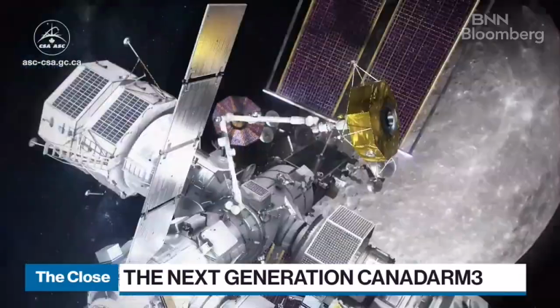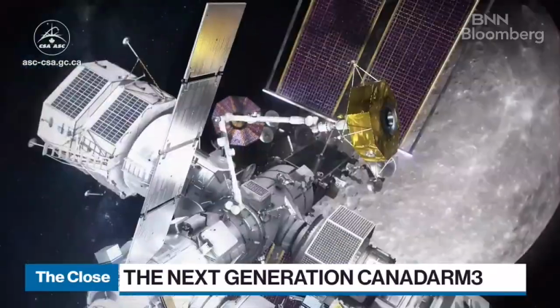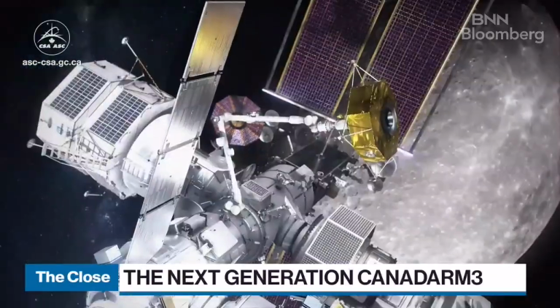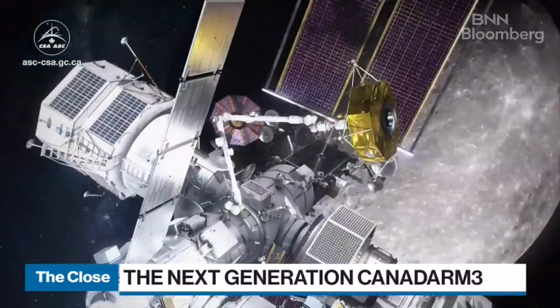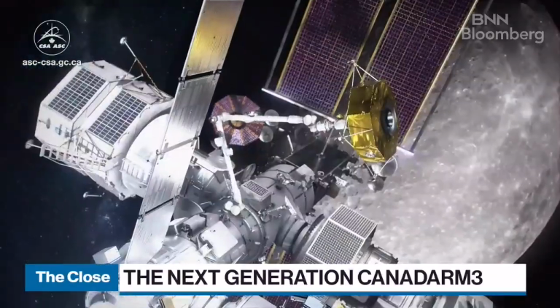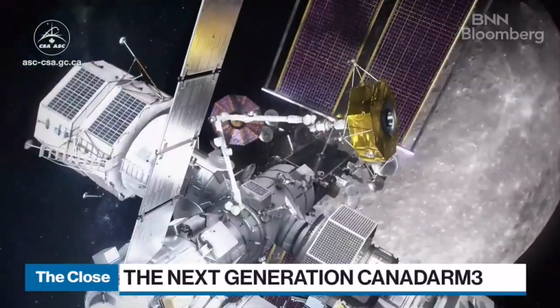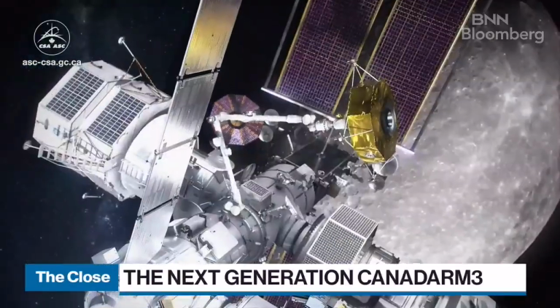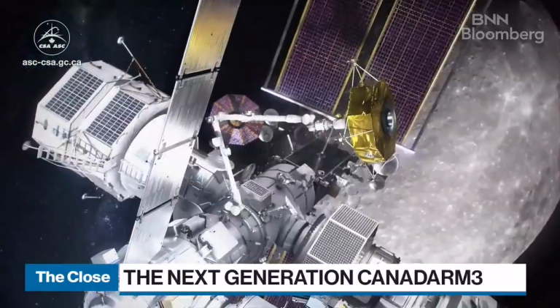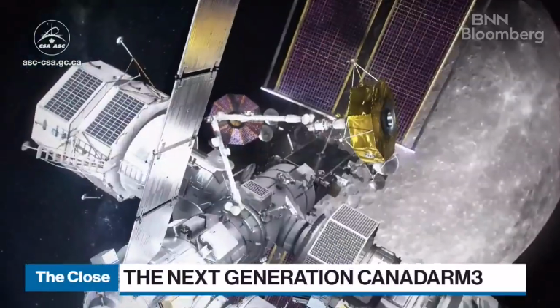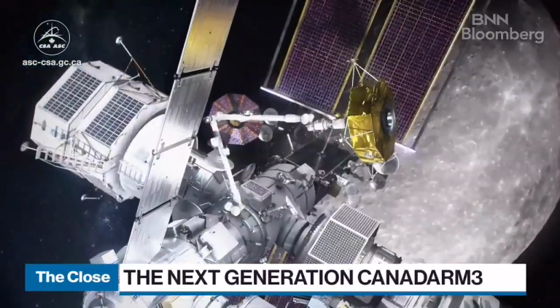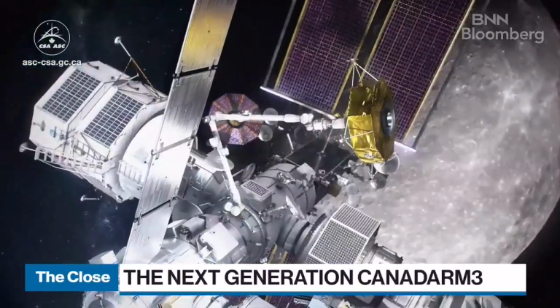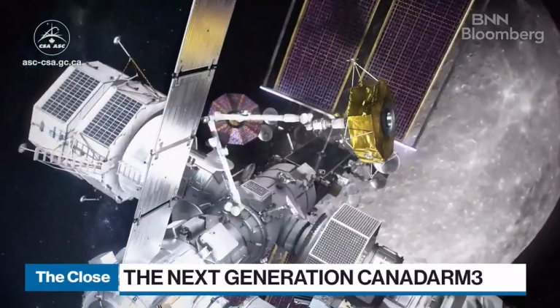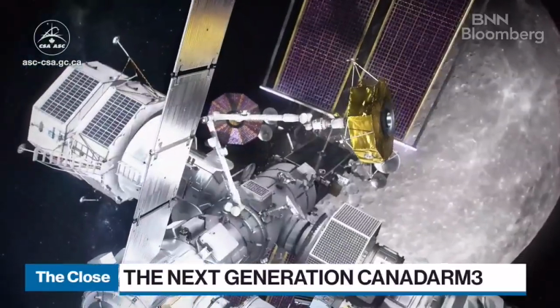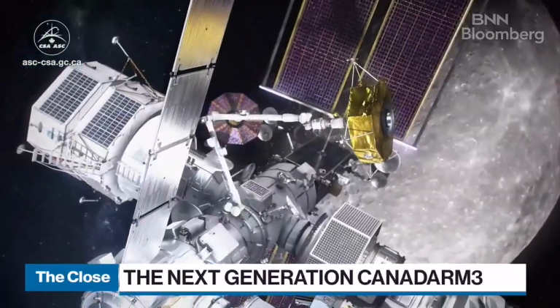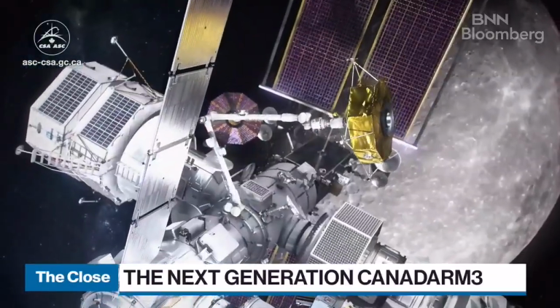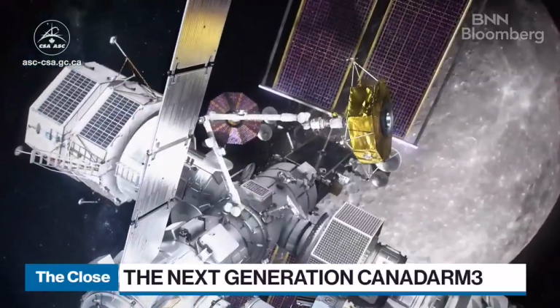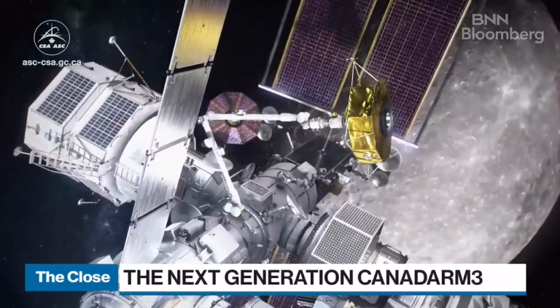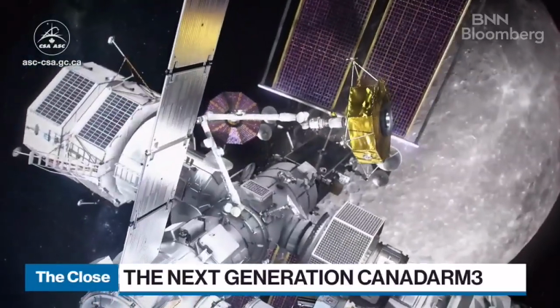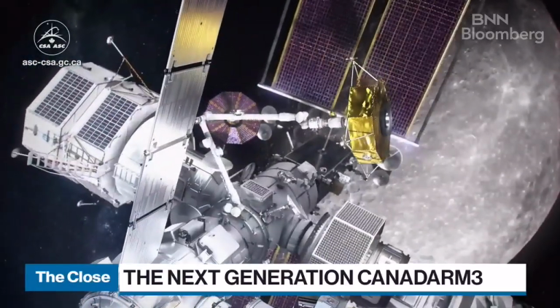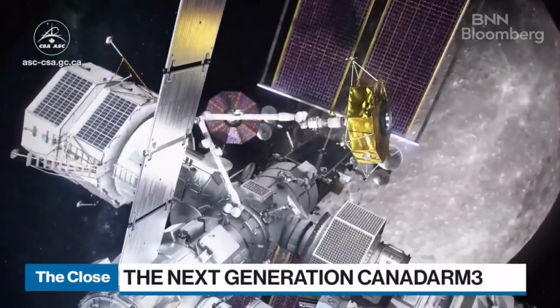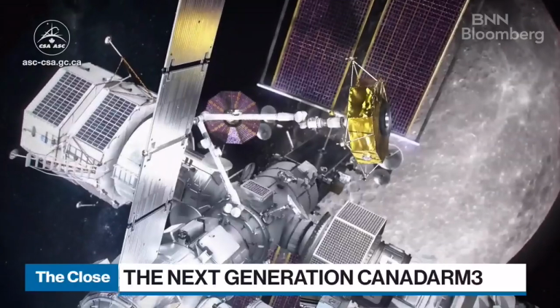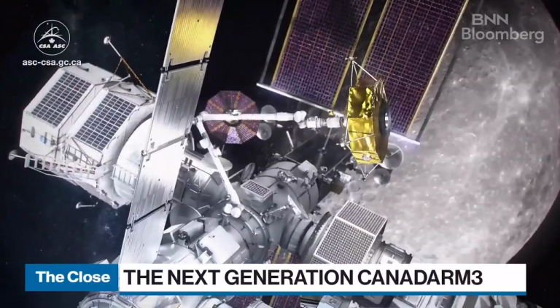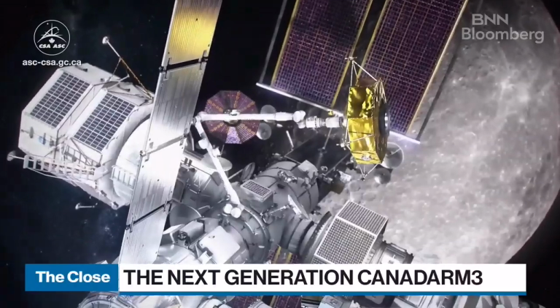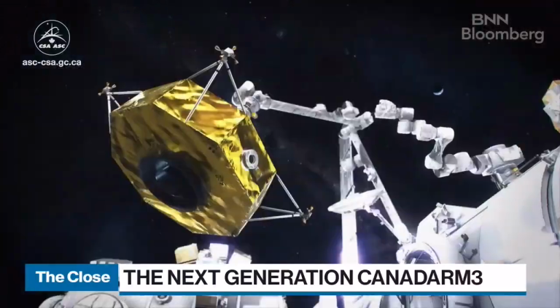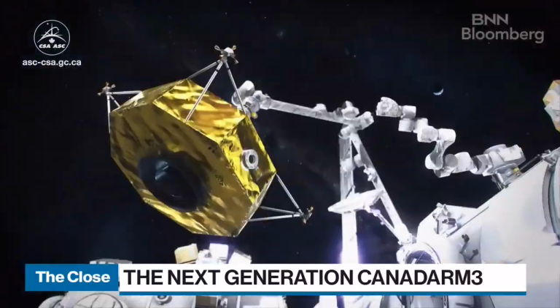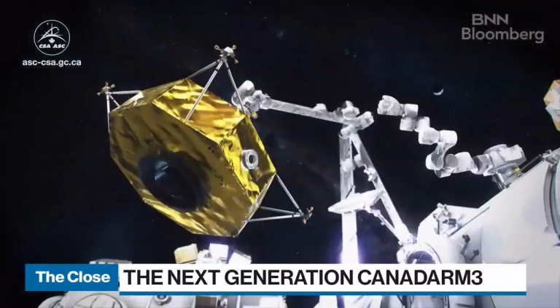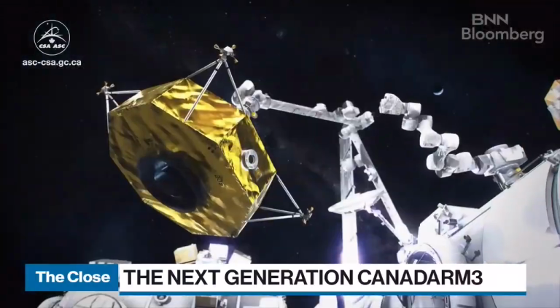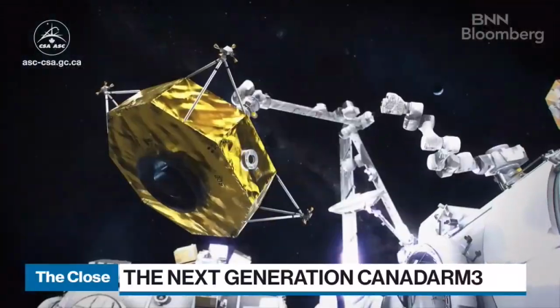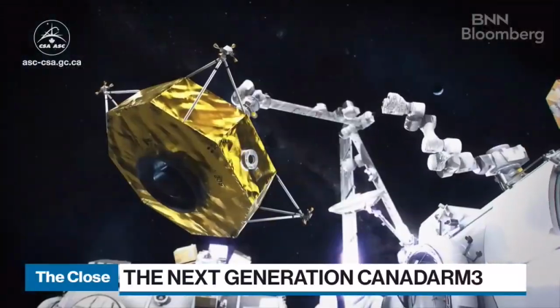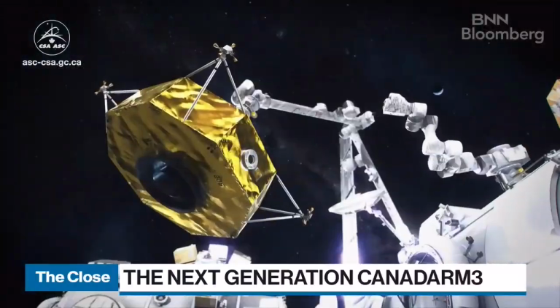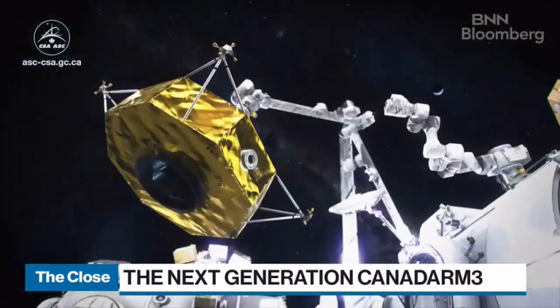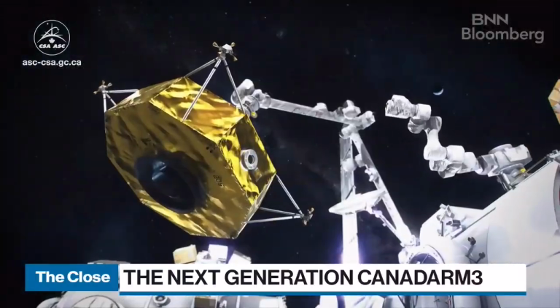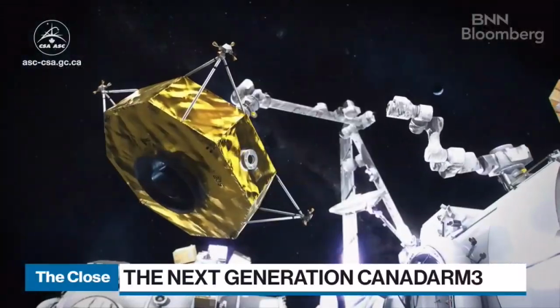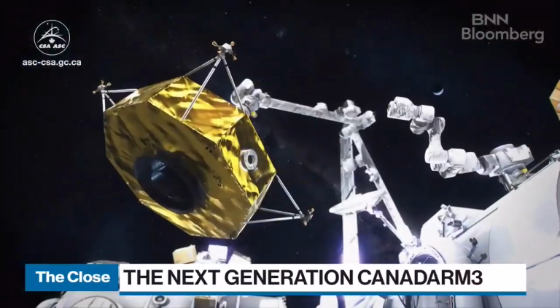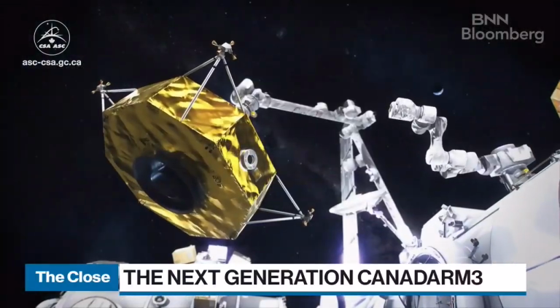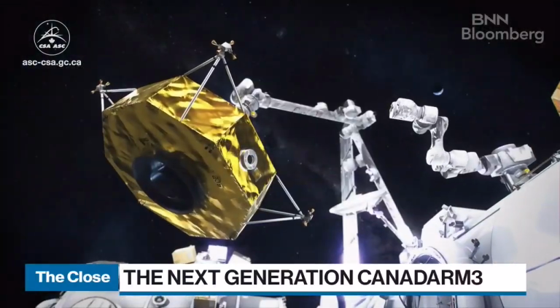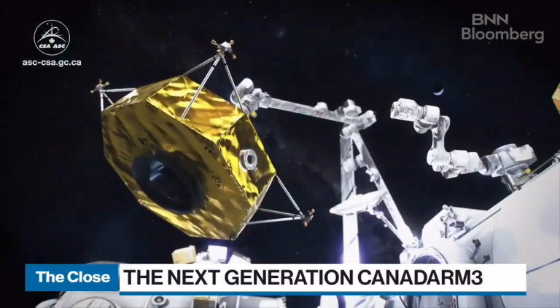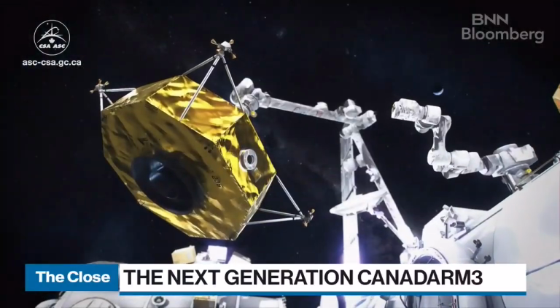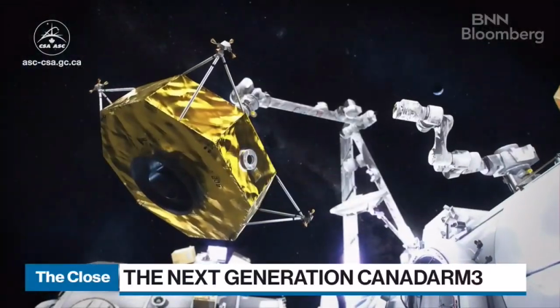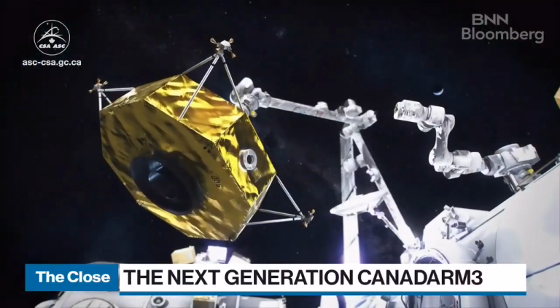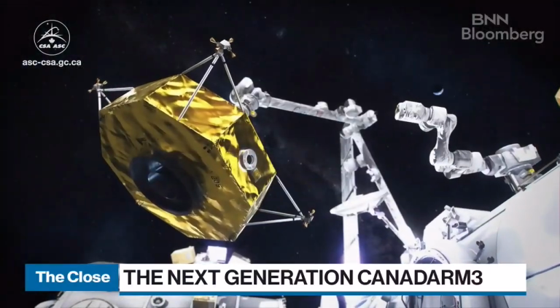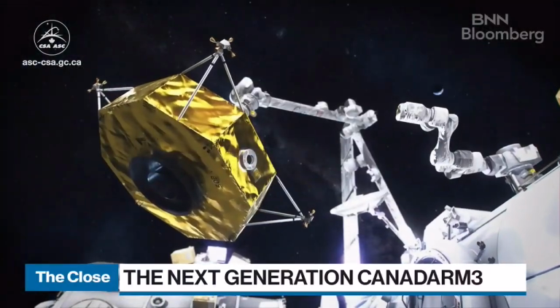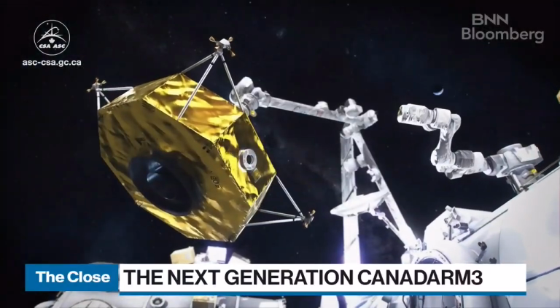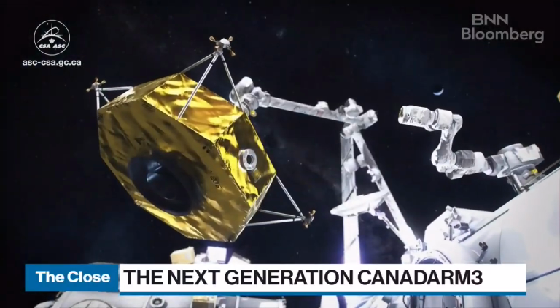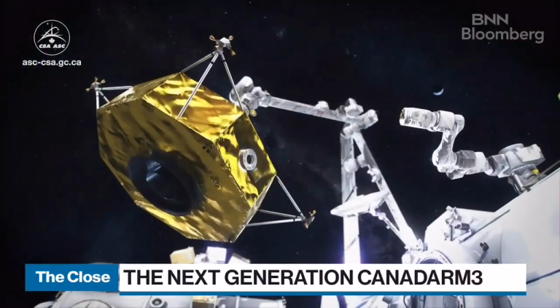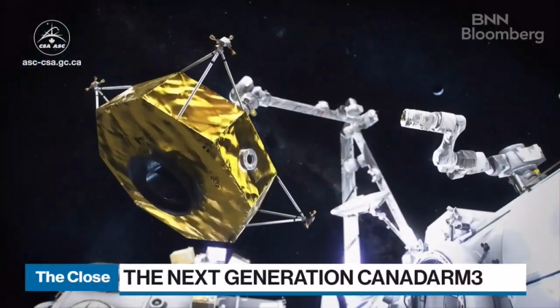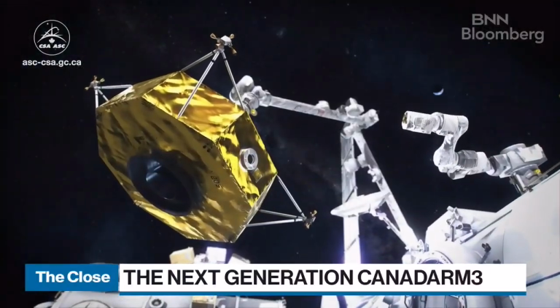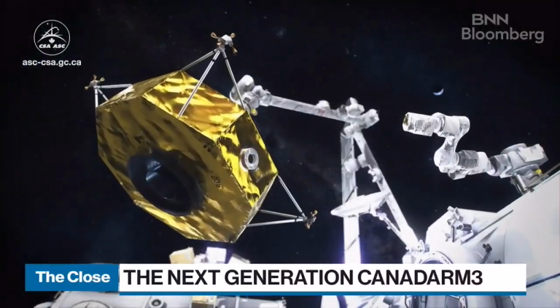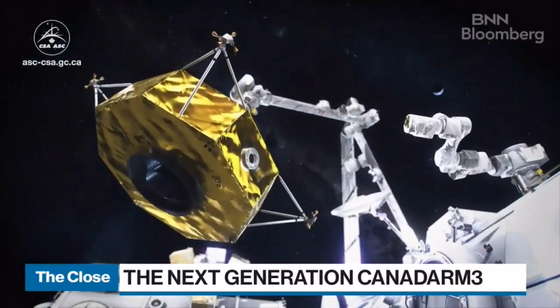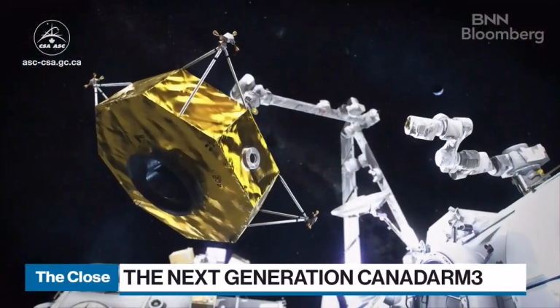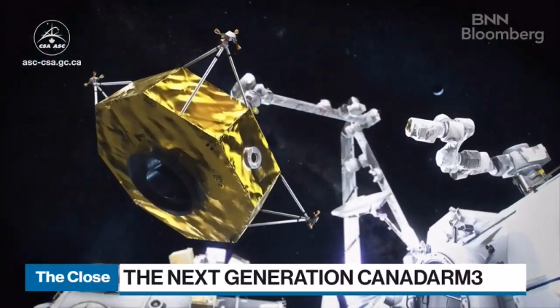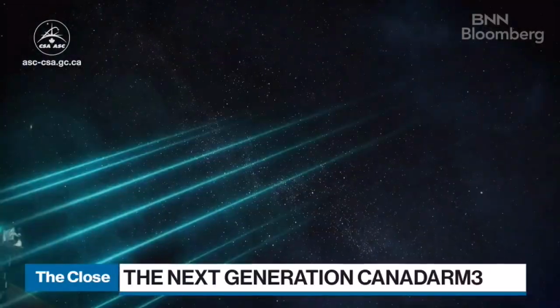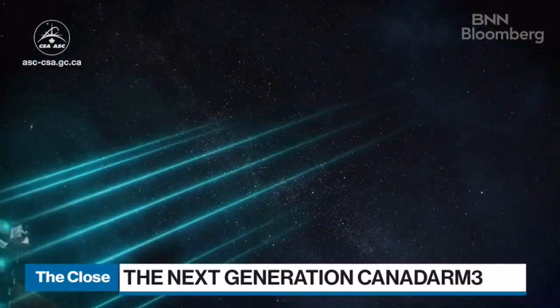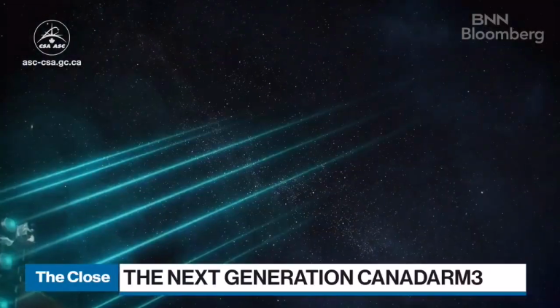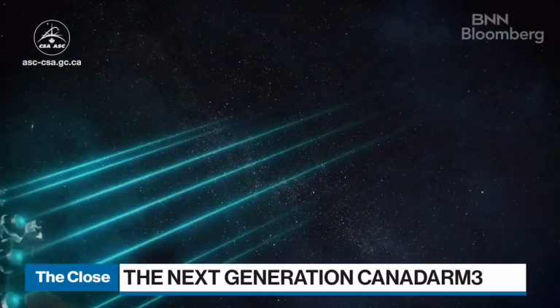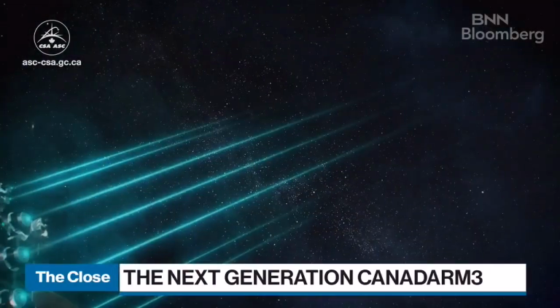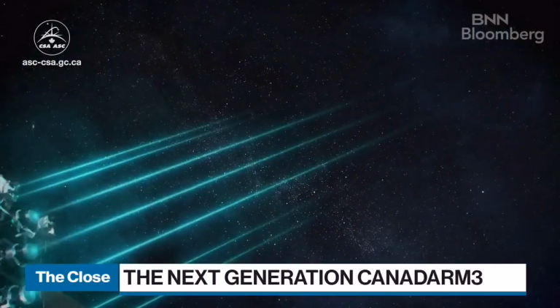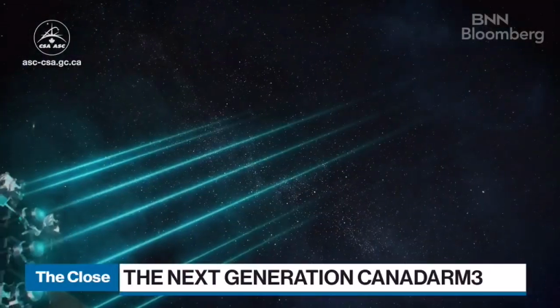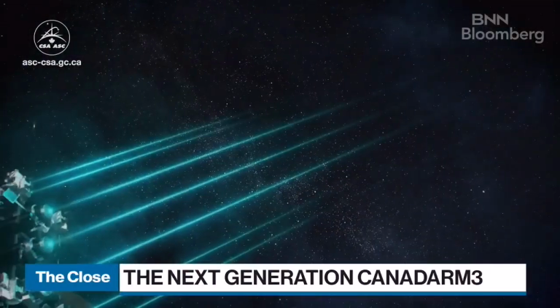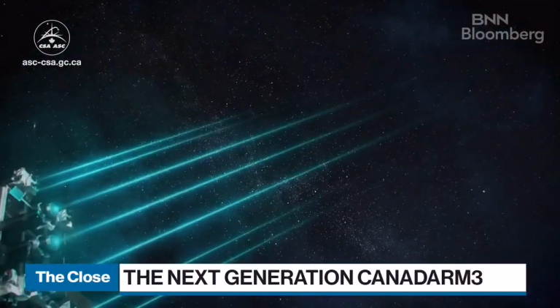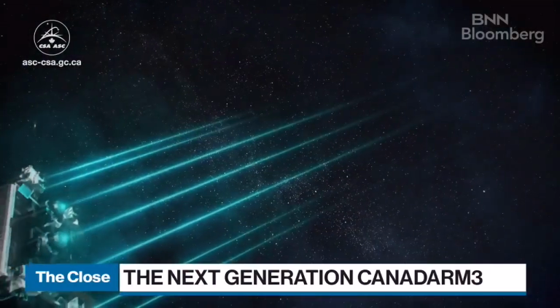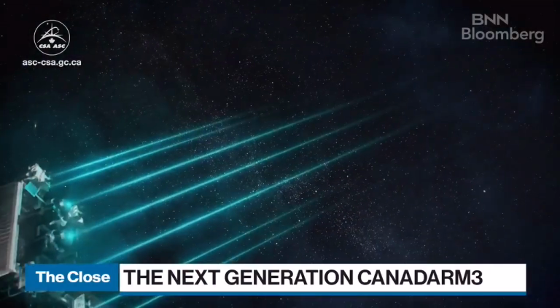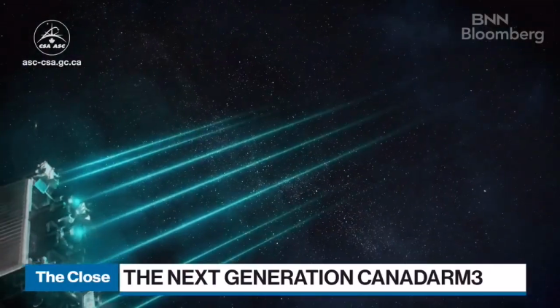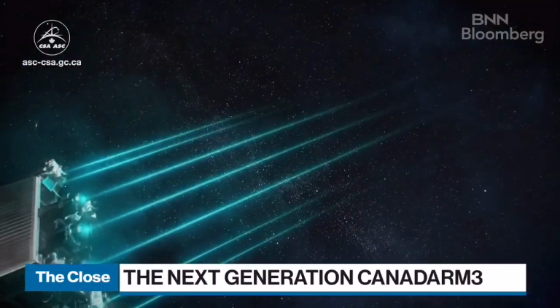It can be controlled from Earth if needed — there'll be a control centre. It's actually MDA in Toronto.